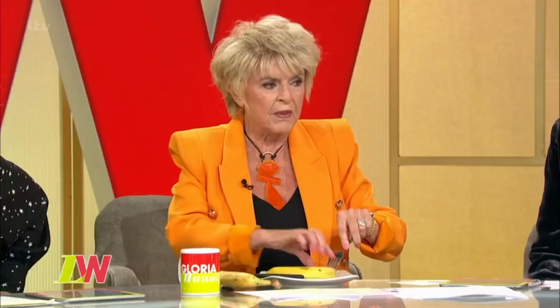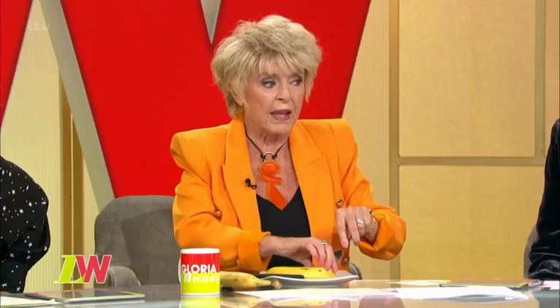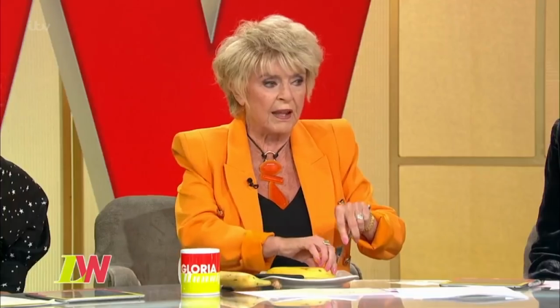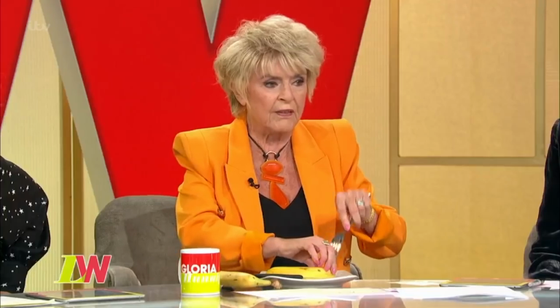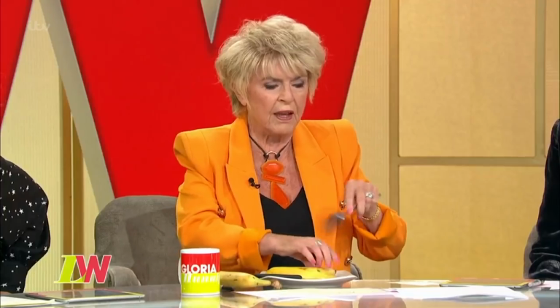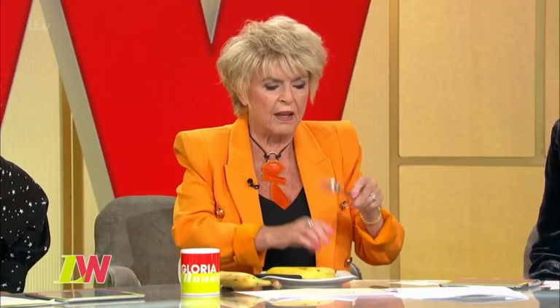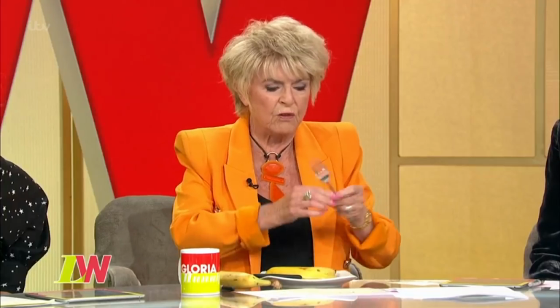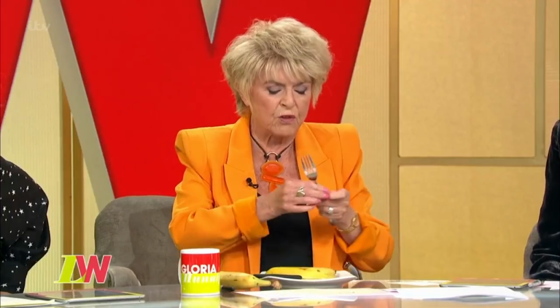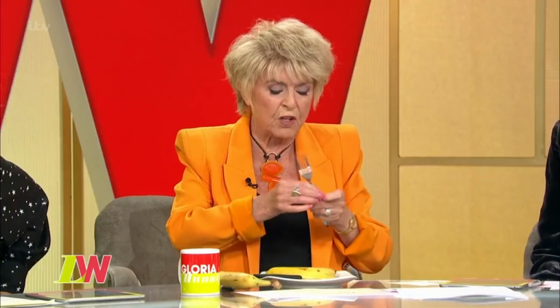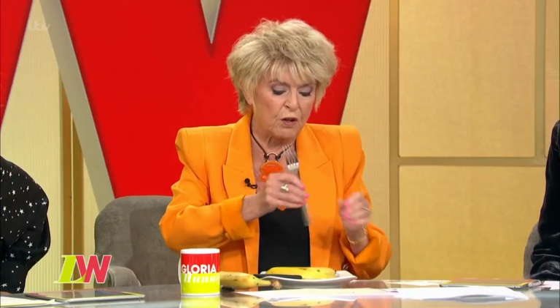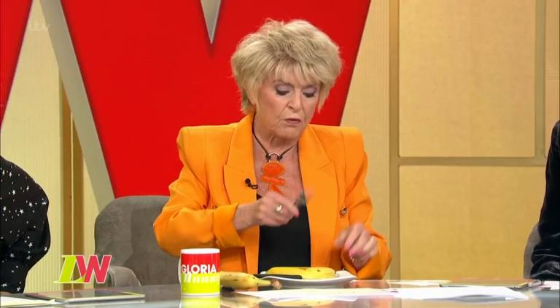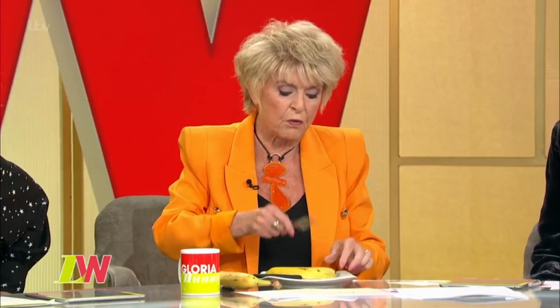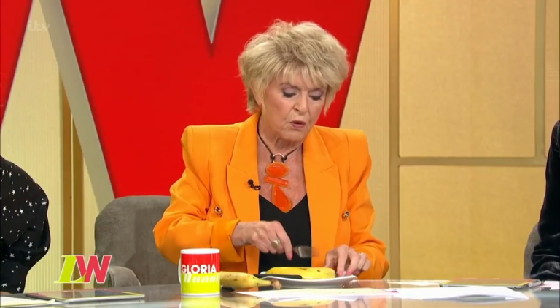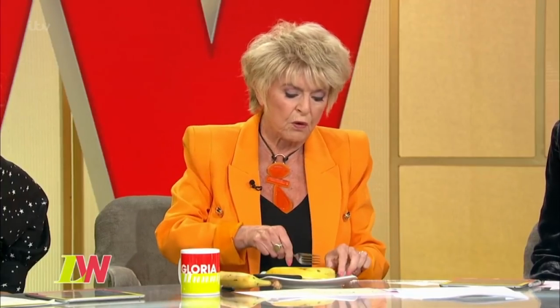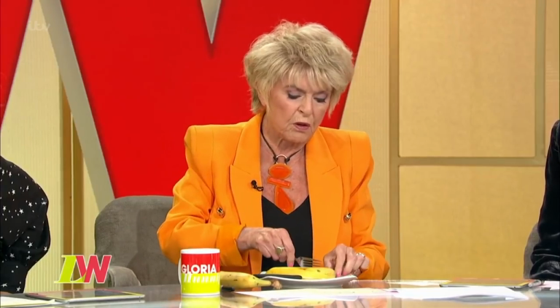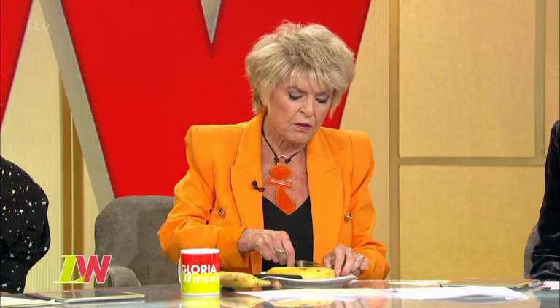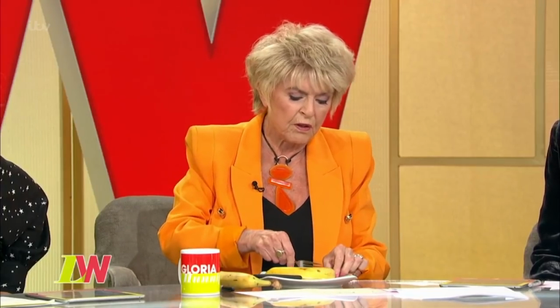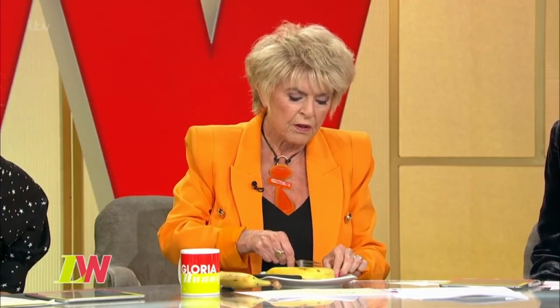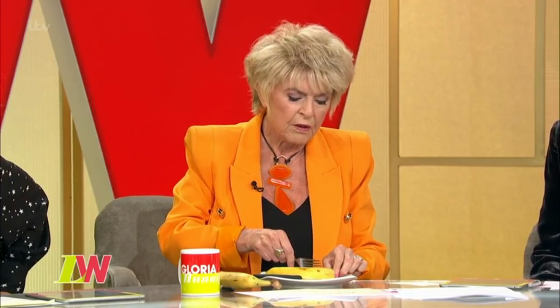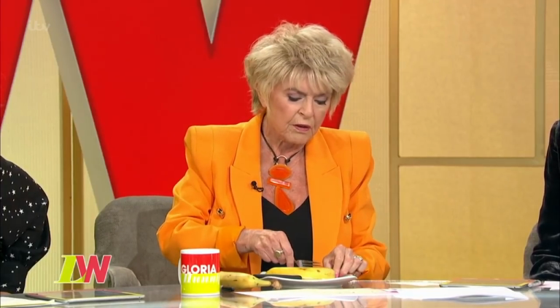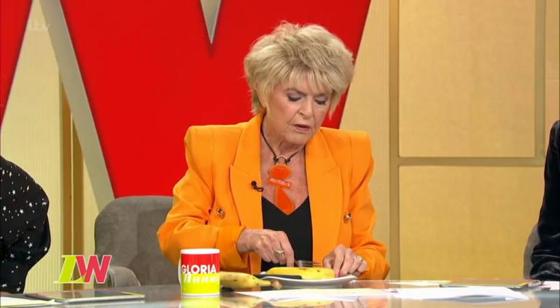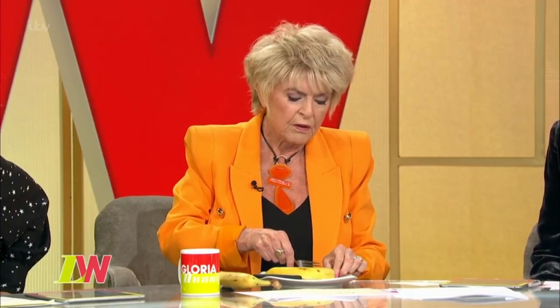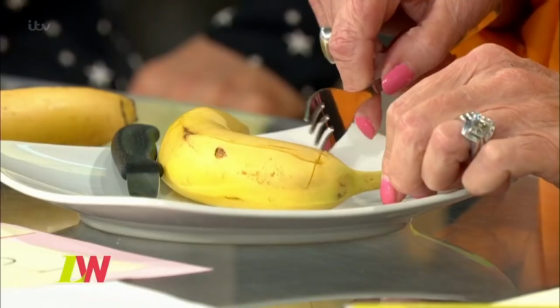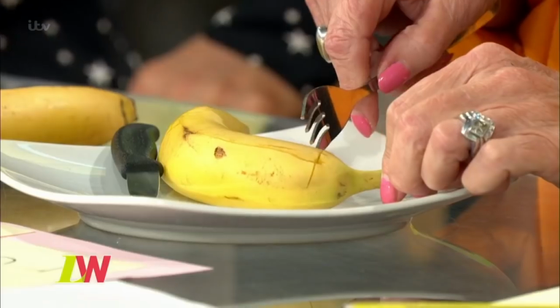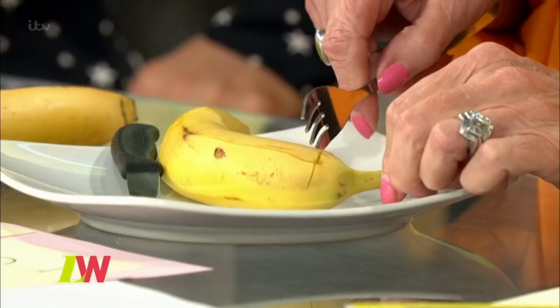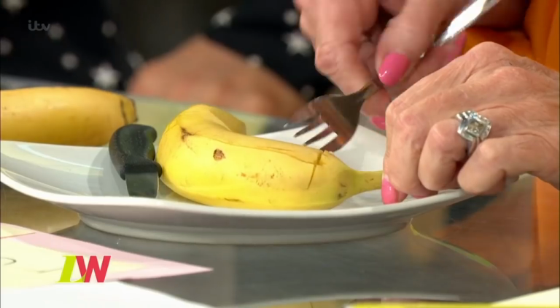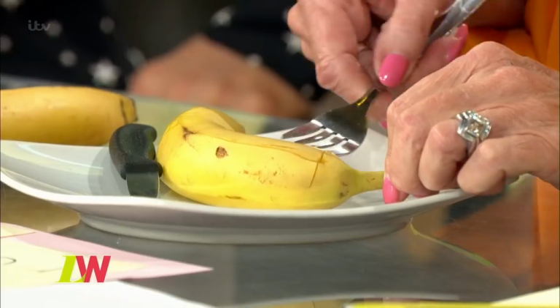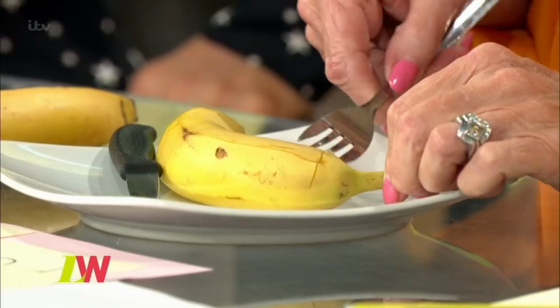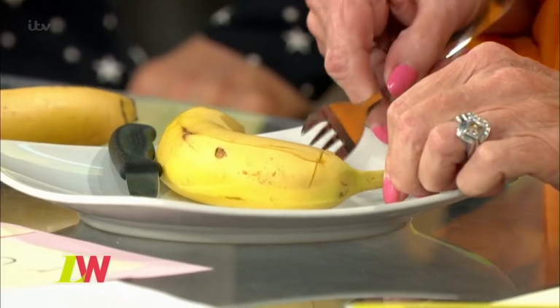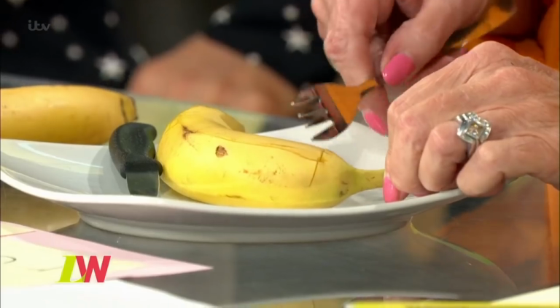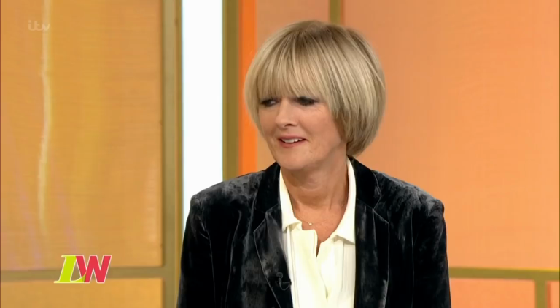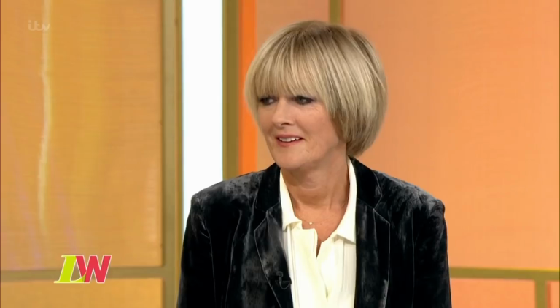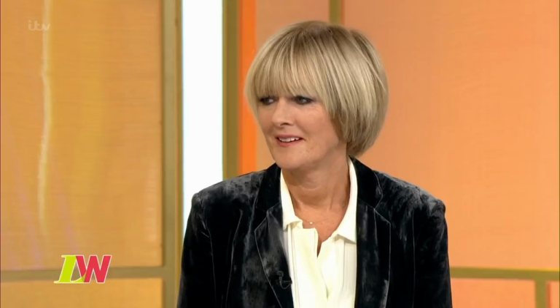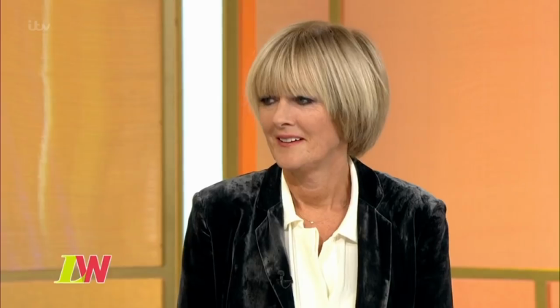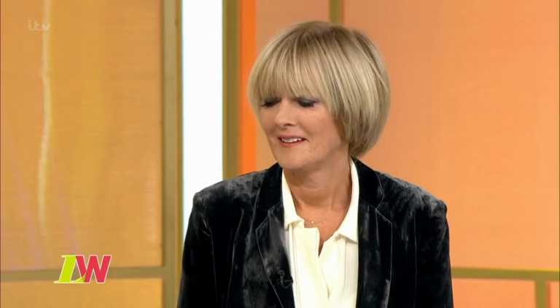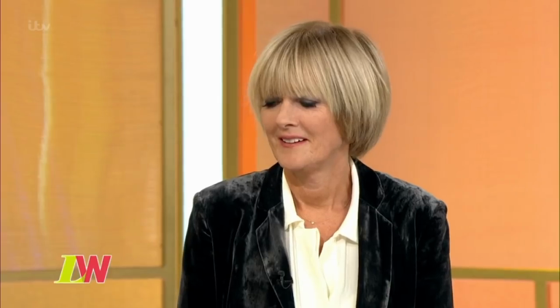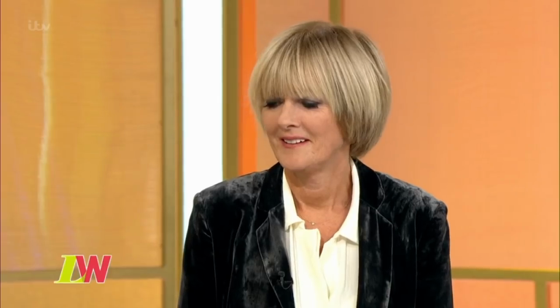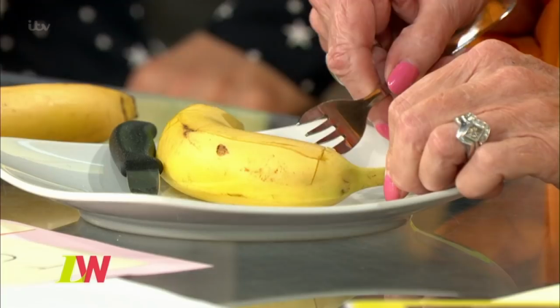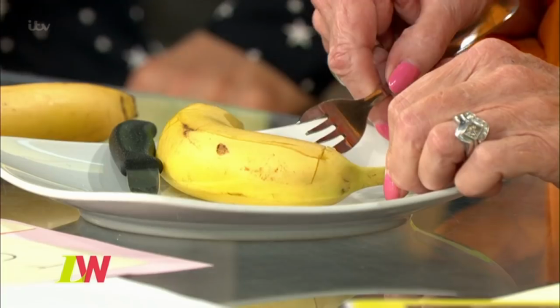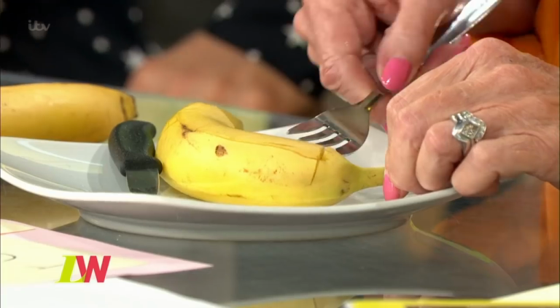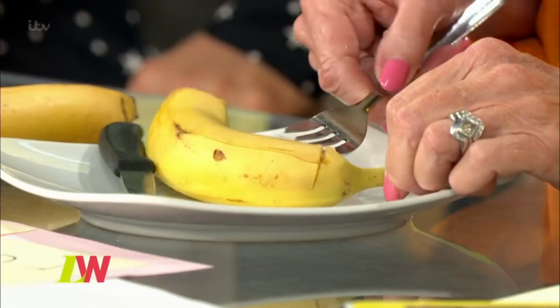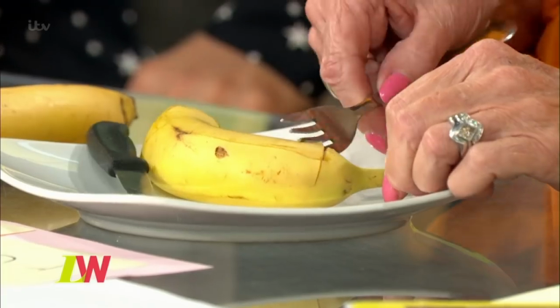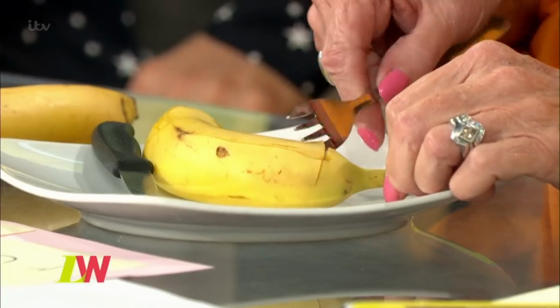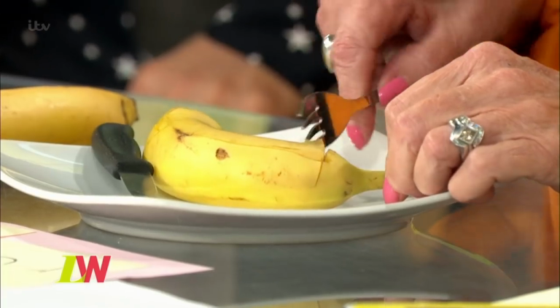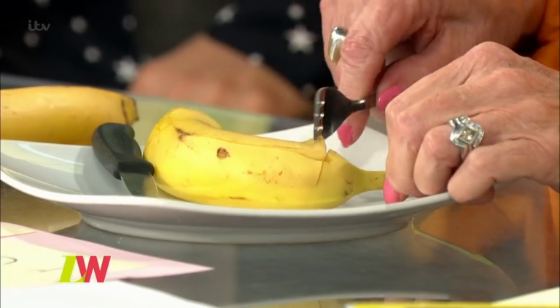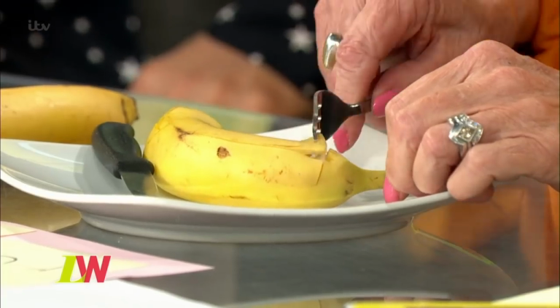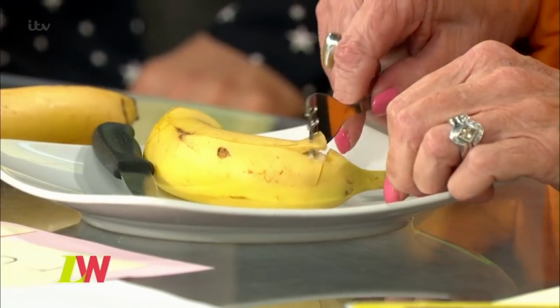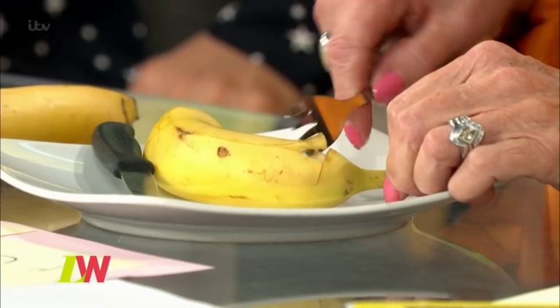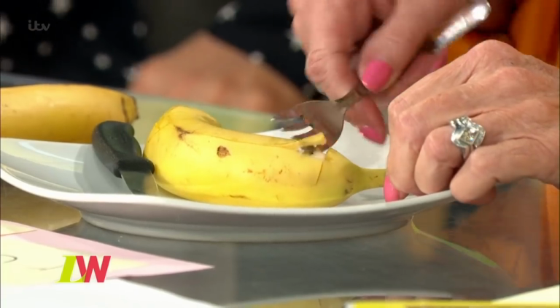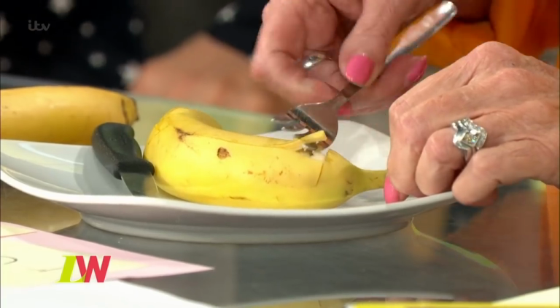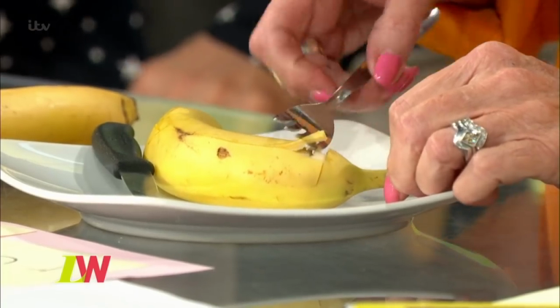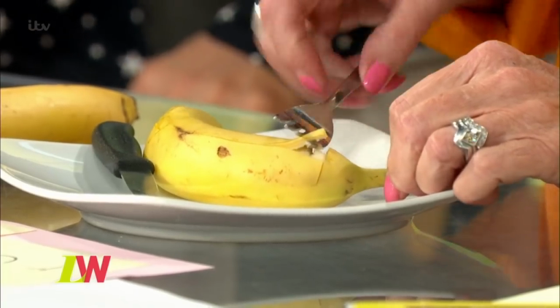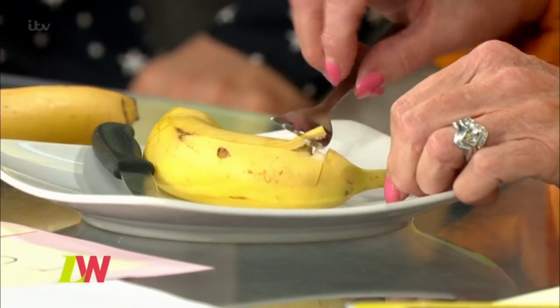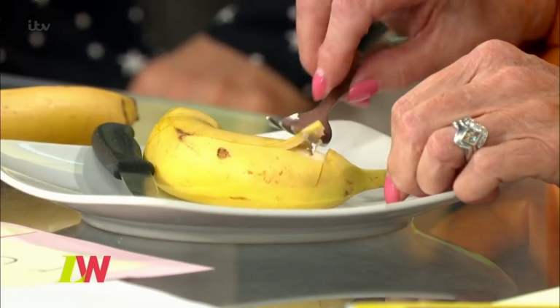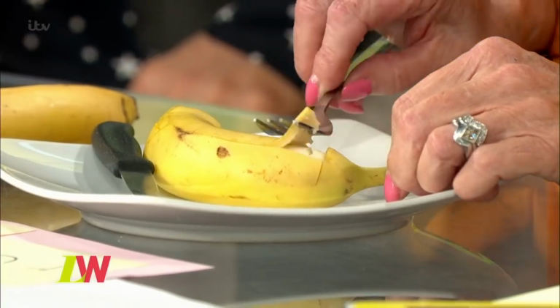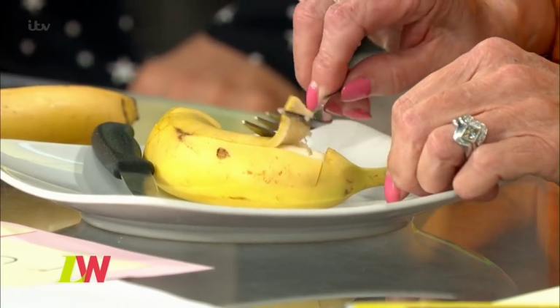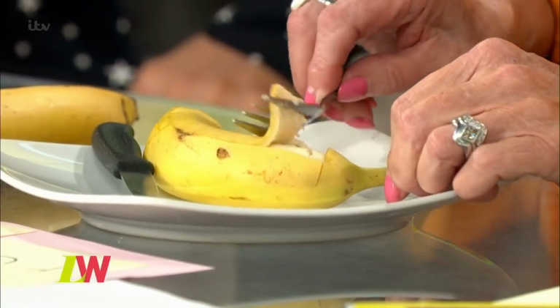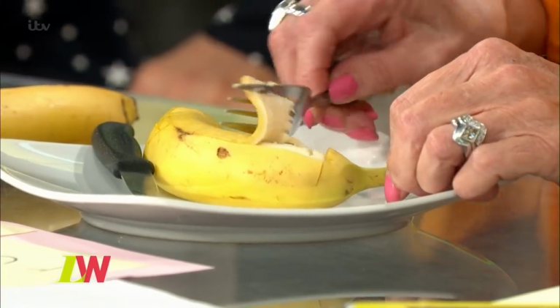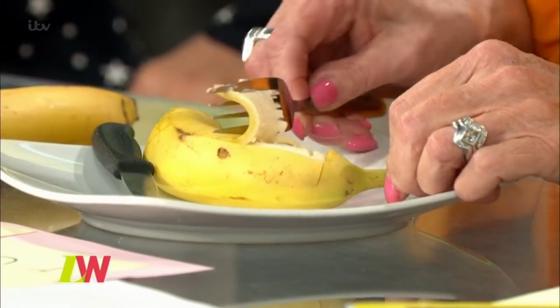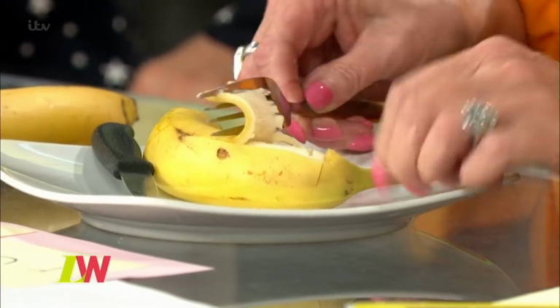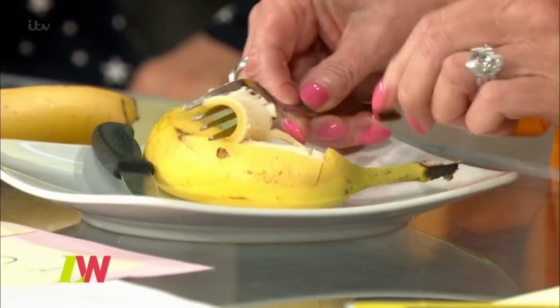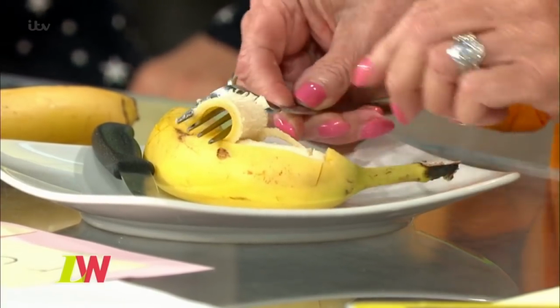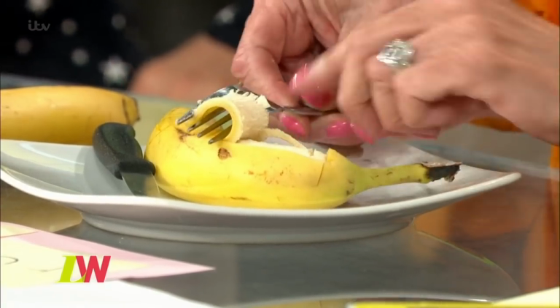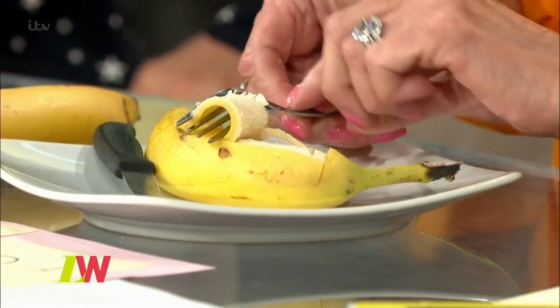And then you take the fork. Meanwhile it's dark and your cornflakes have gone soggy. Then you vary neatly...